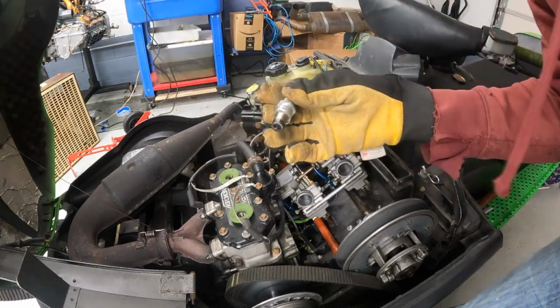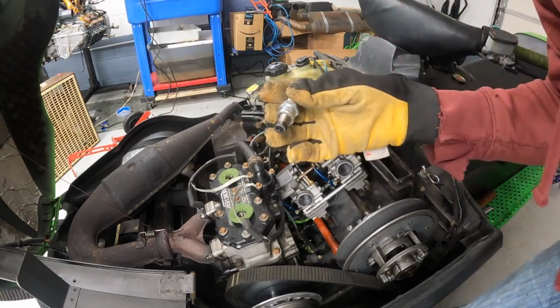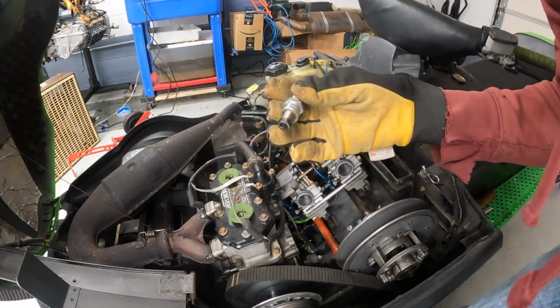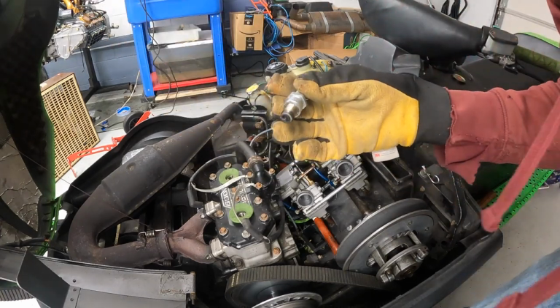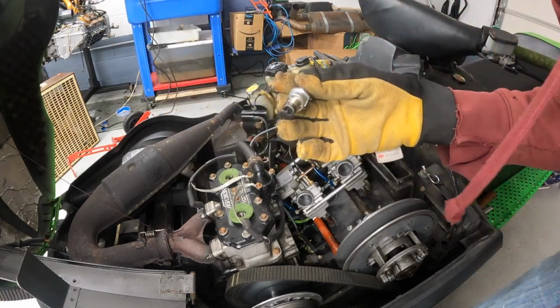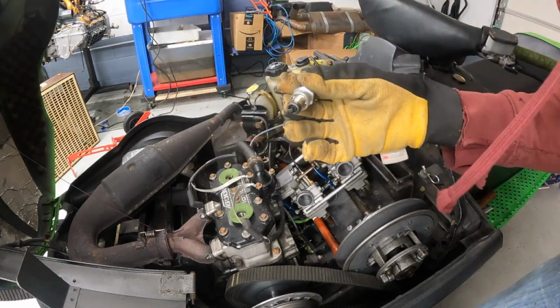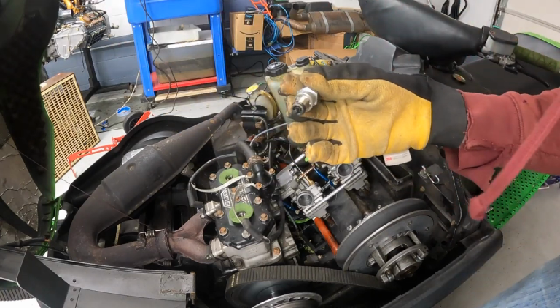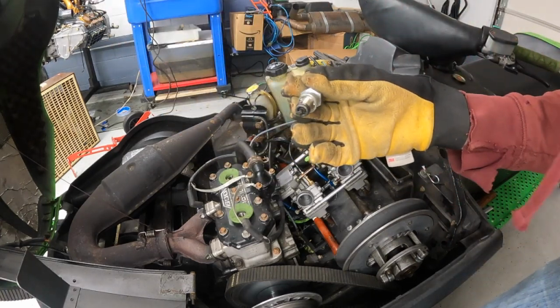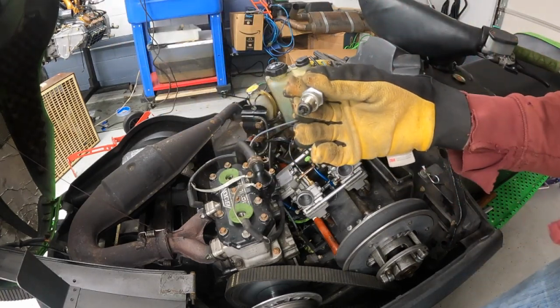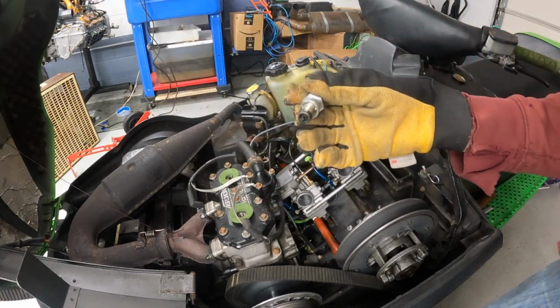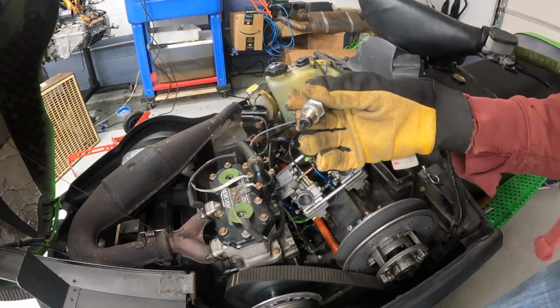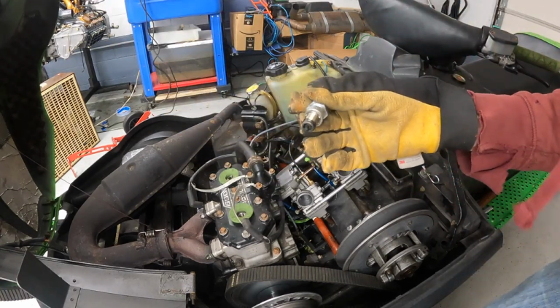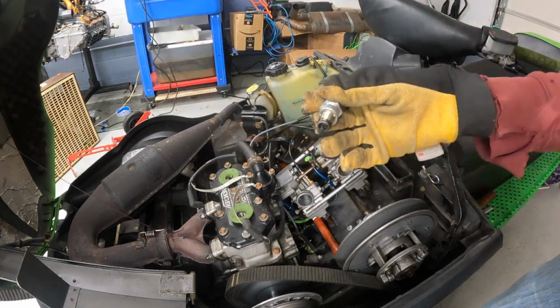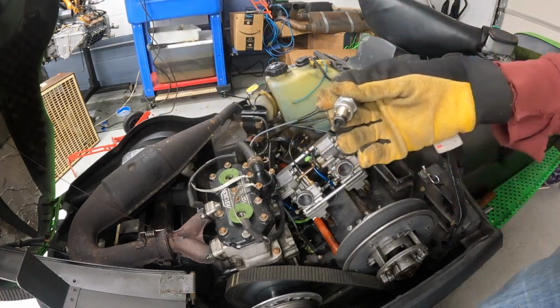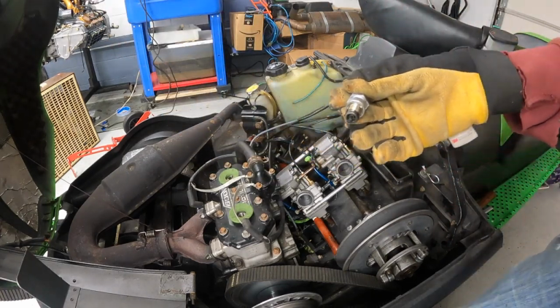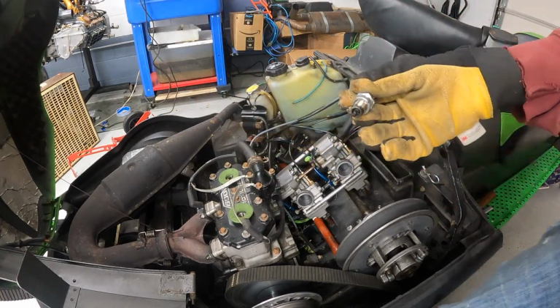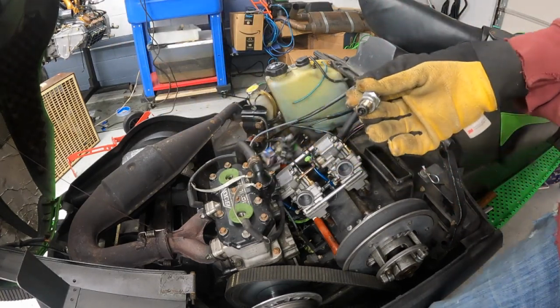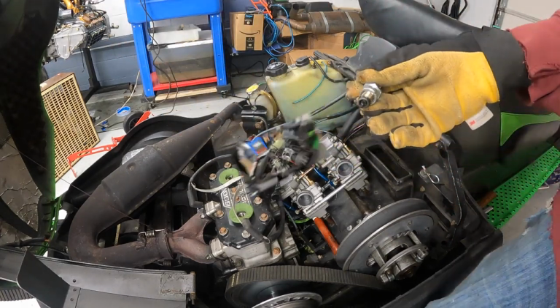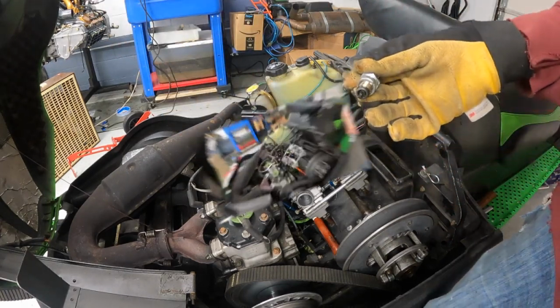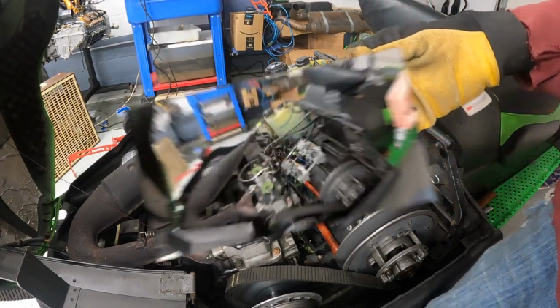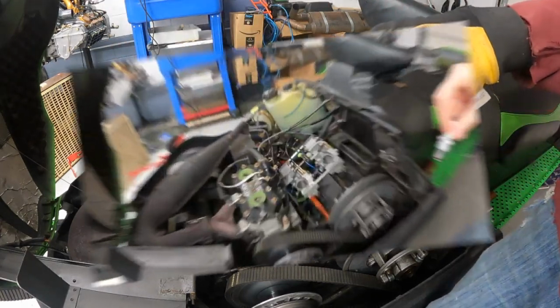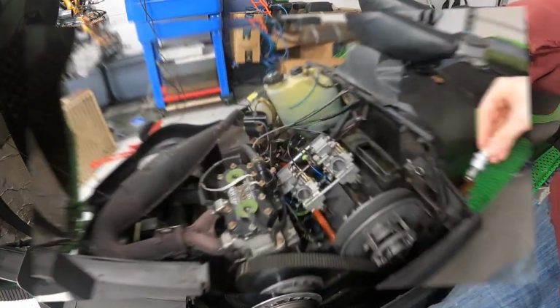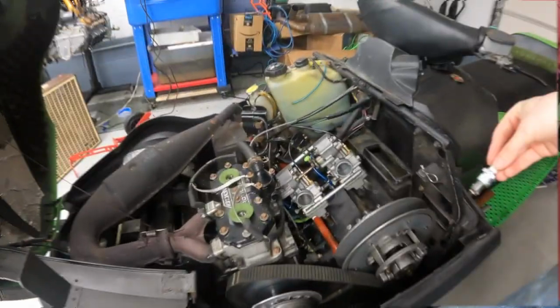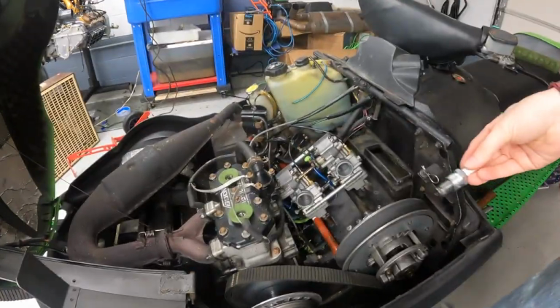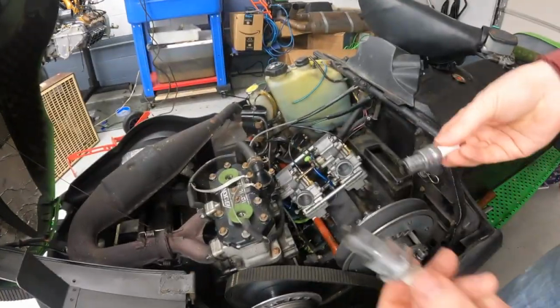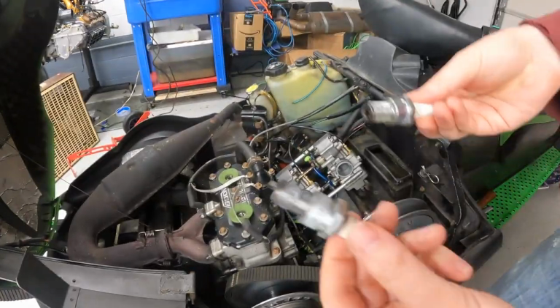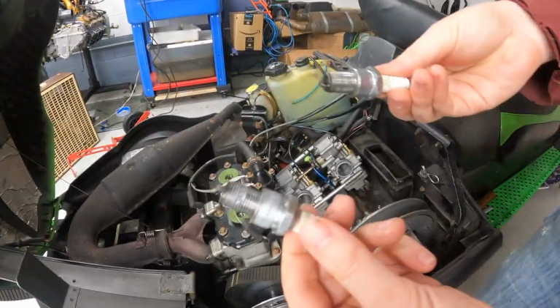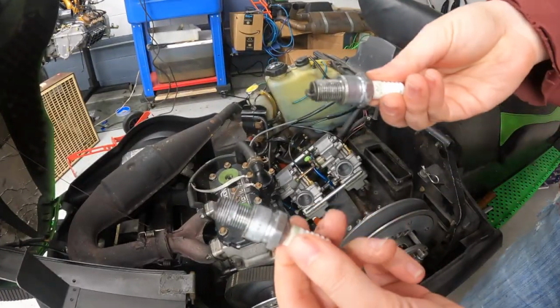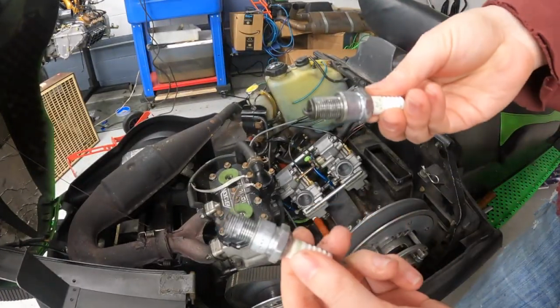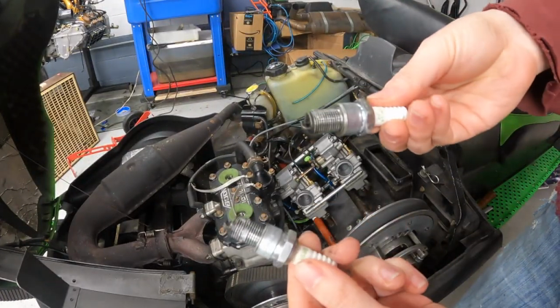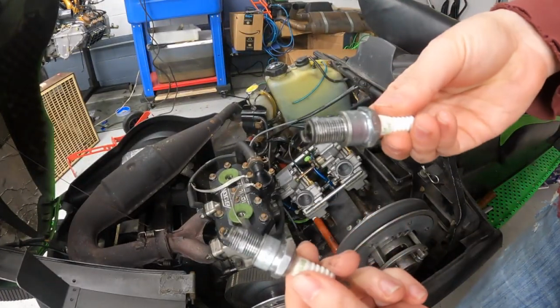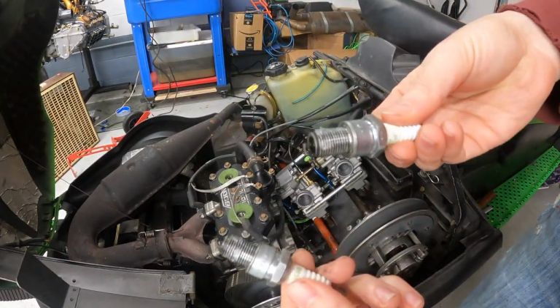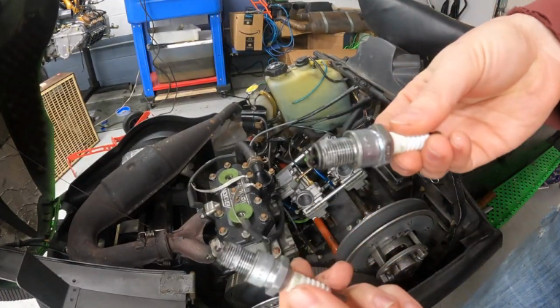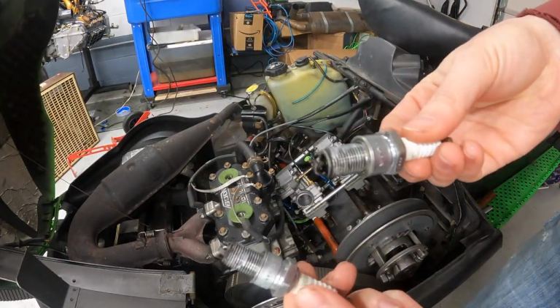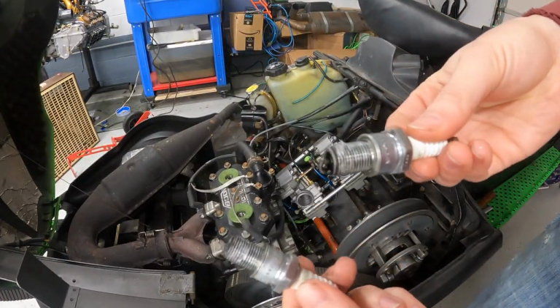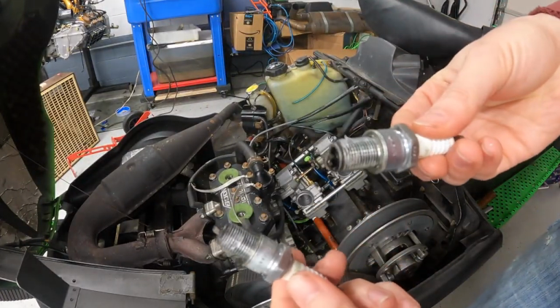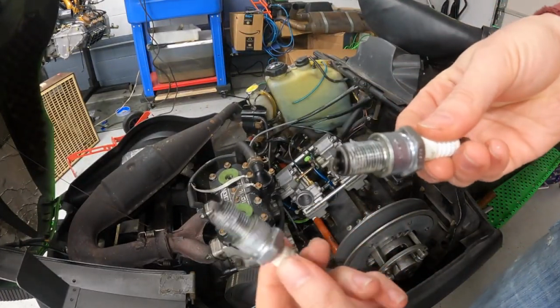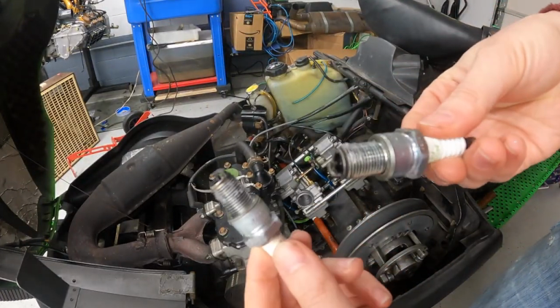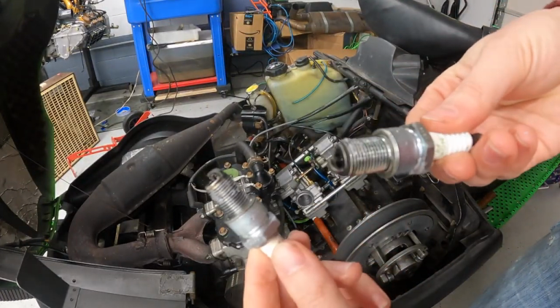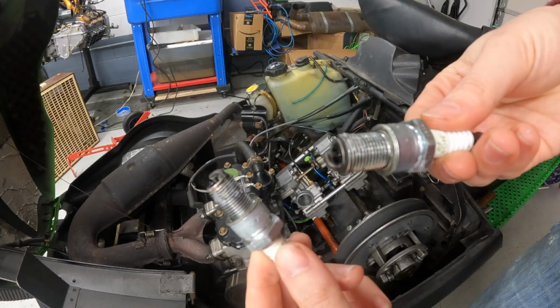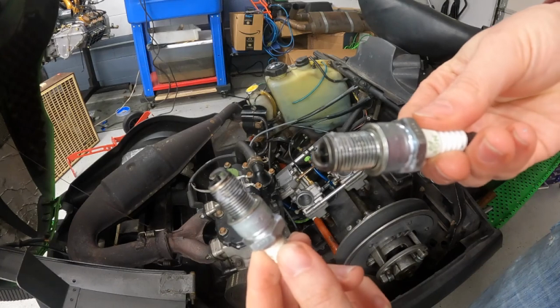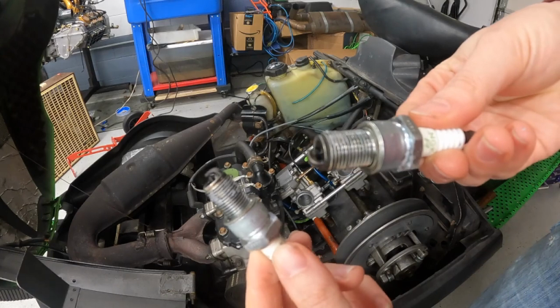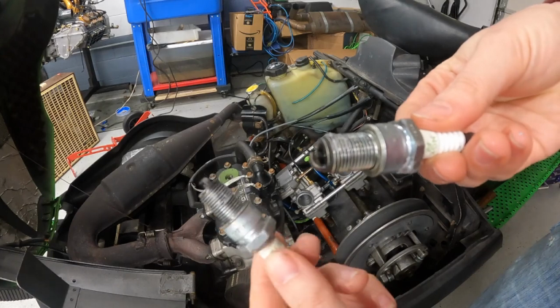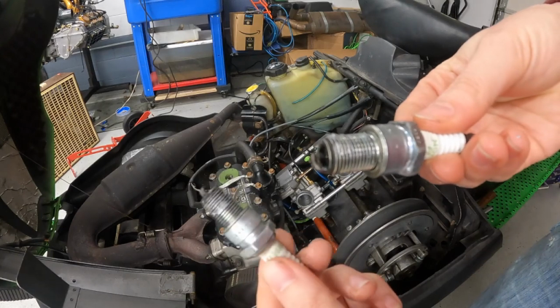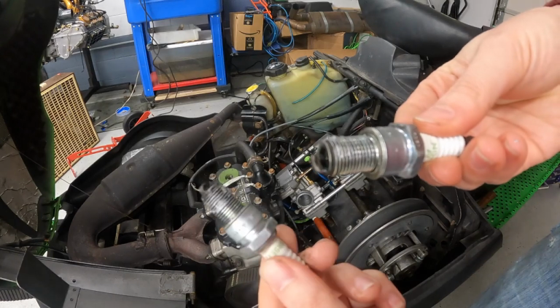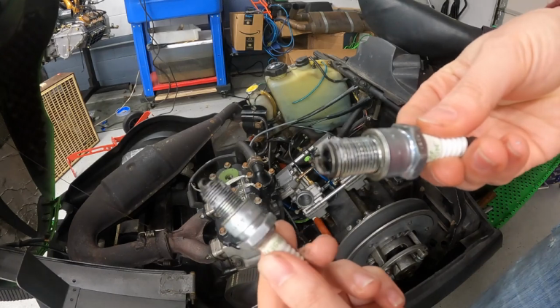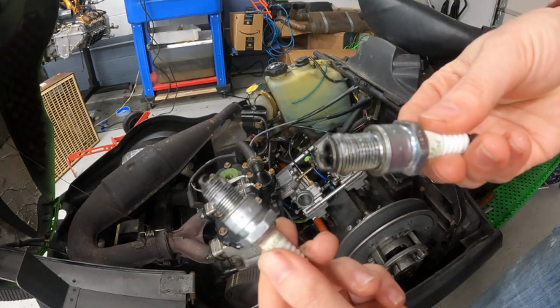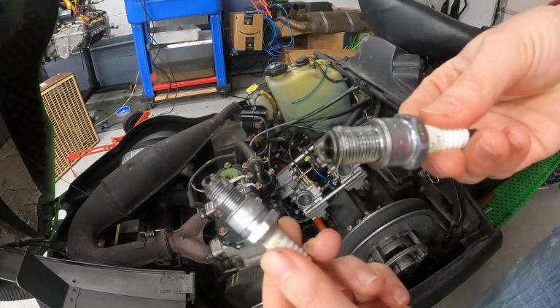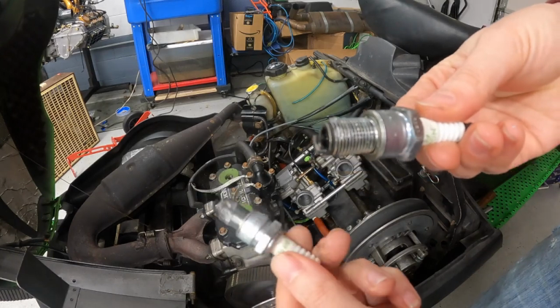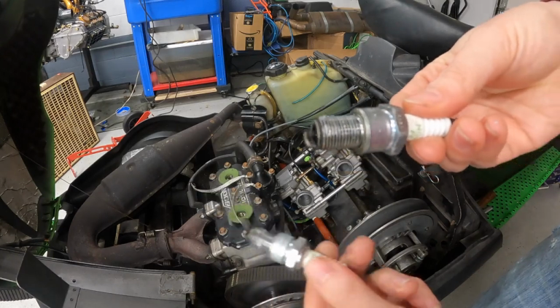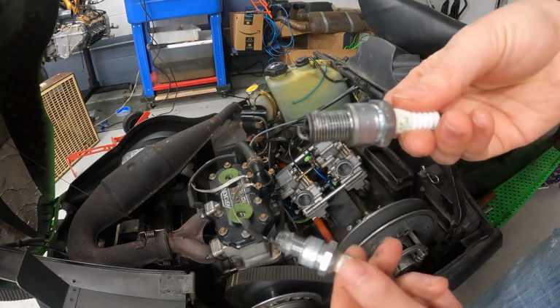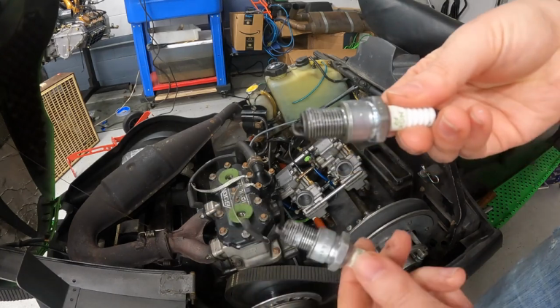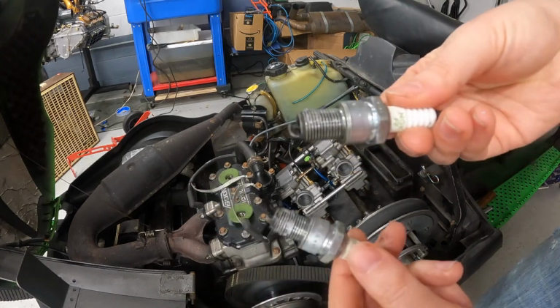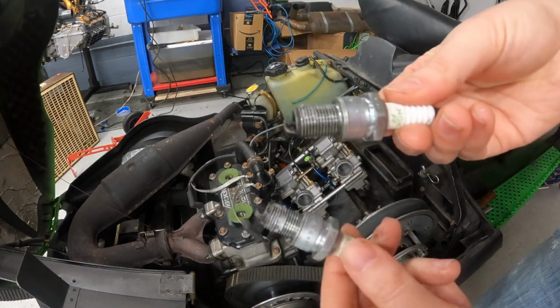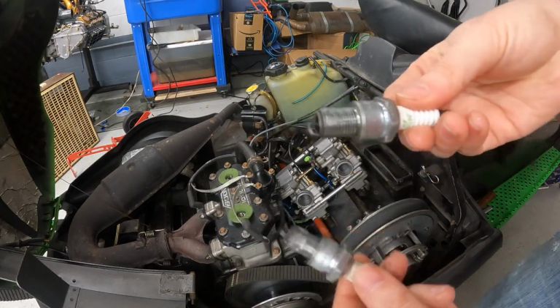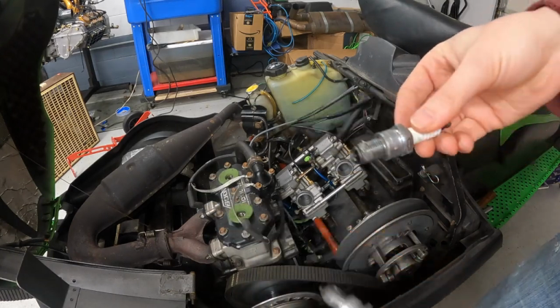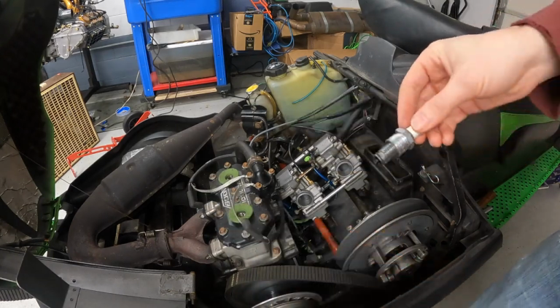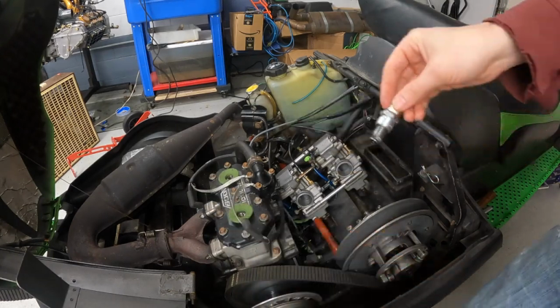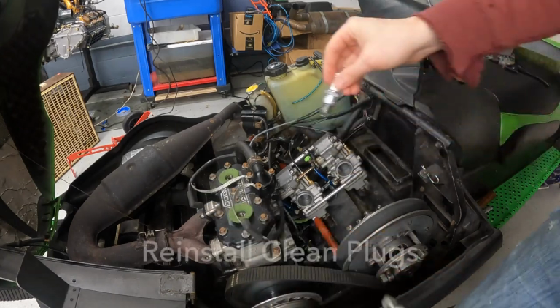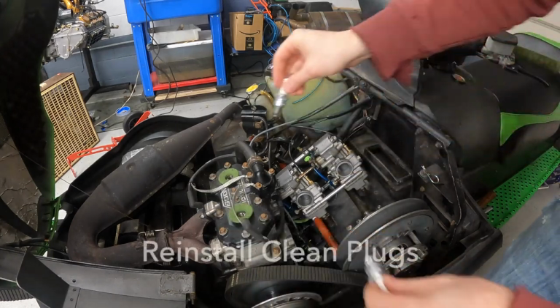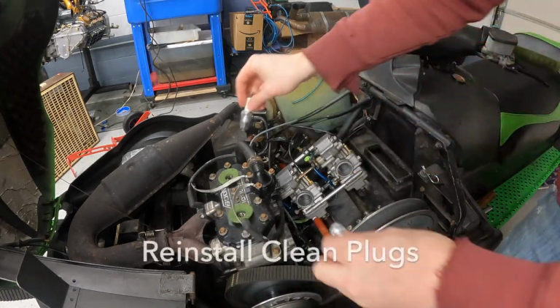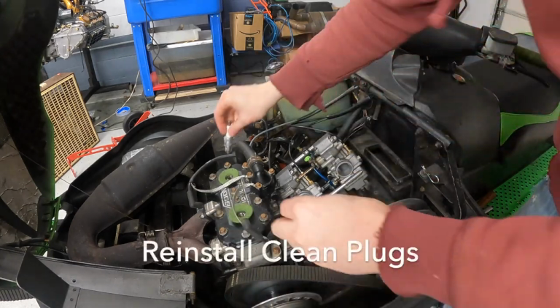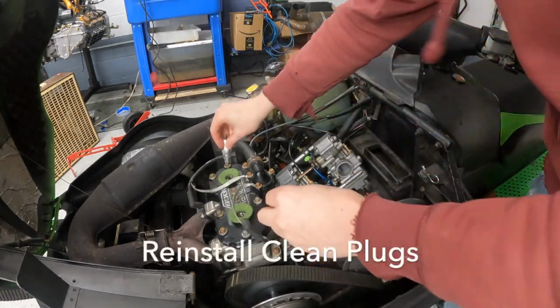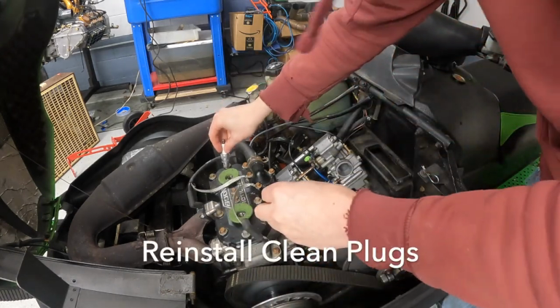Yep, super oily. Cleaned both plugs with brake cleaner and a paper towel and put them back in.